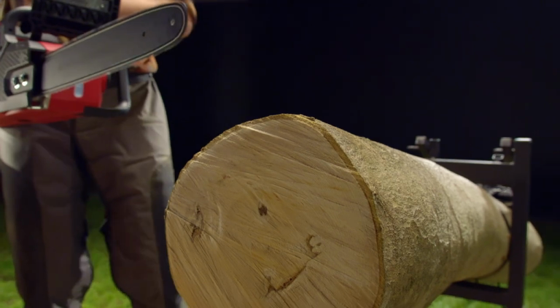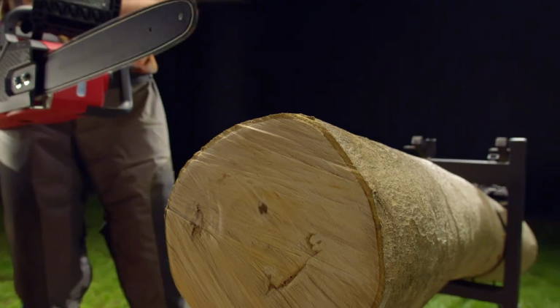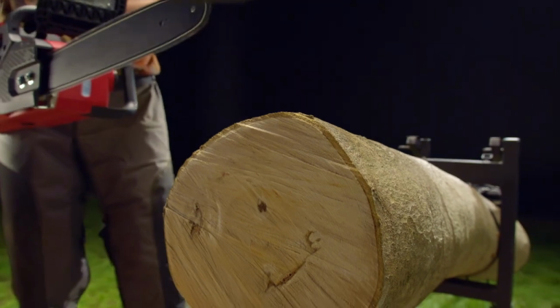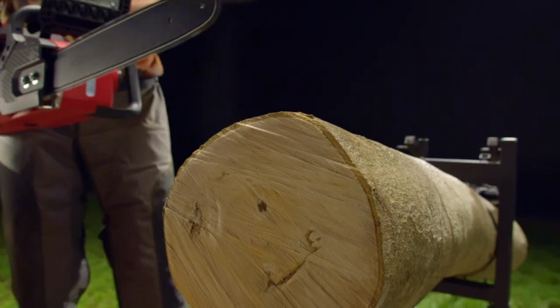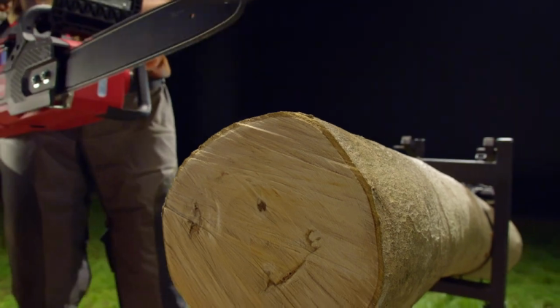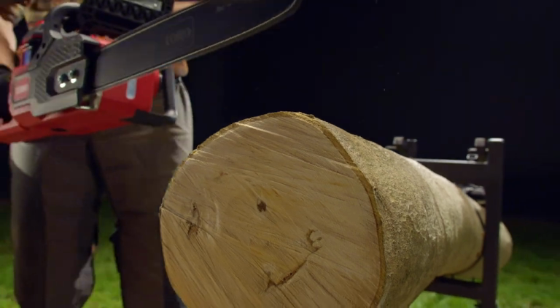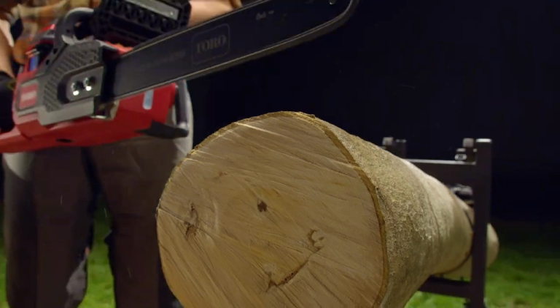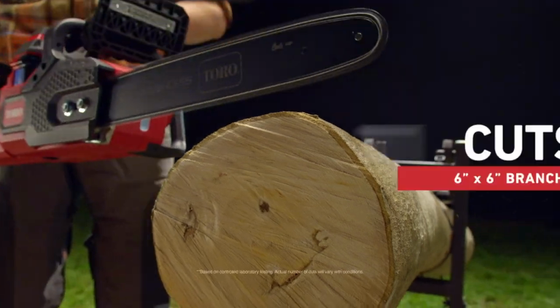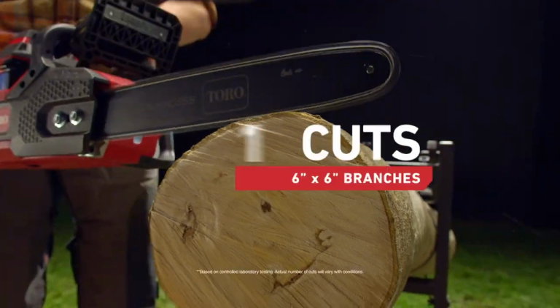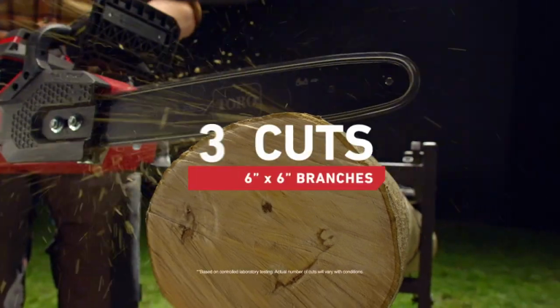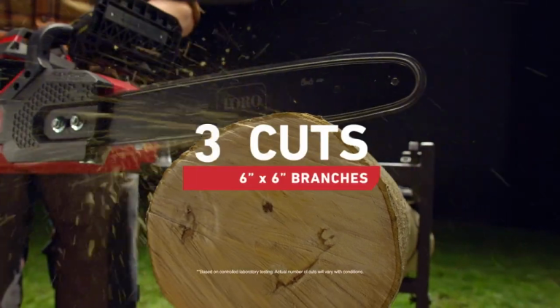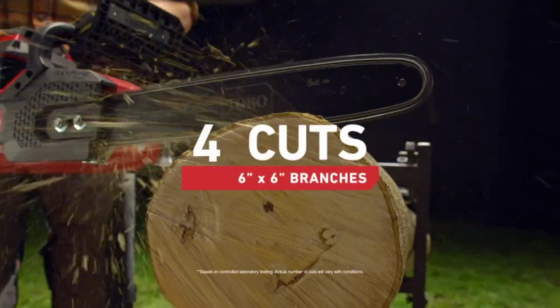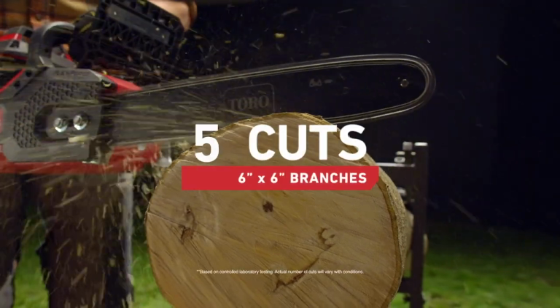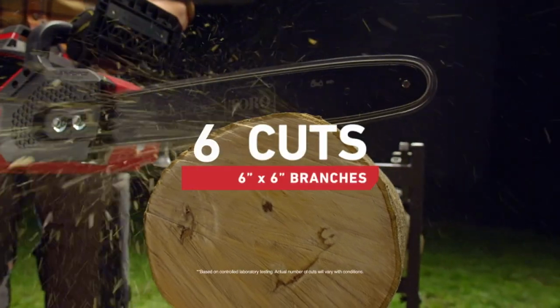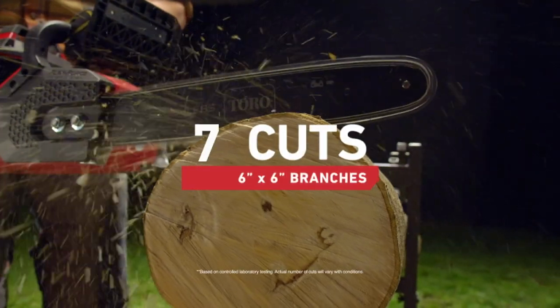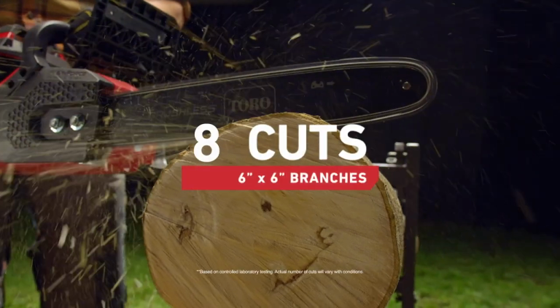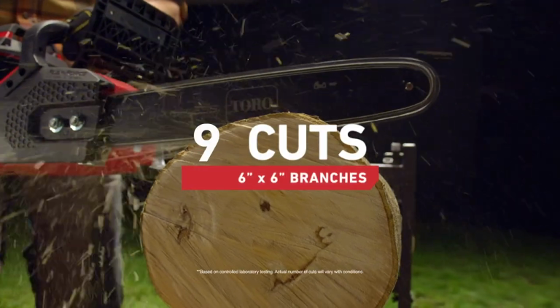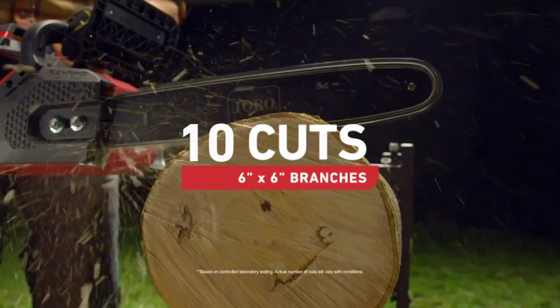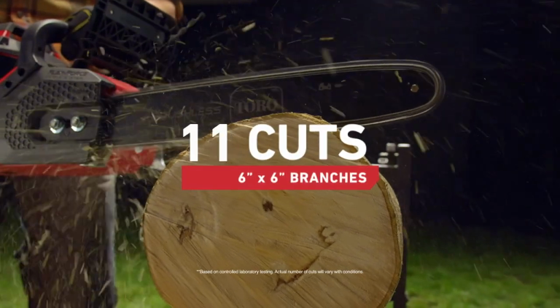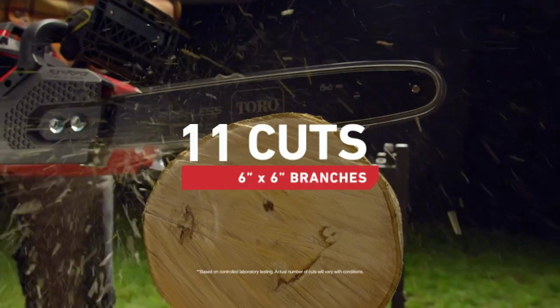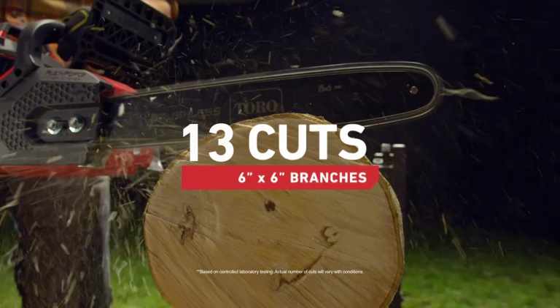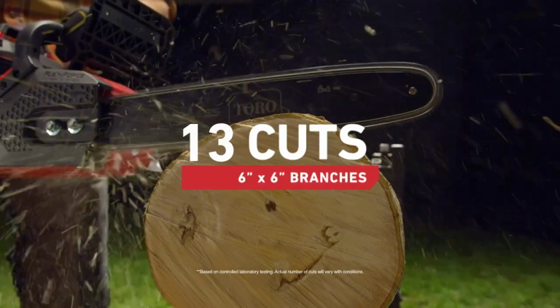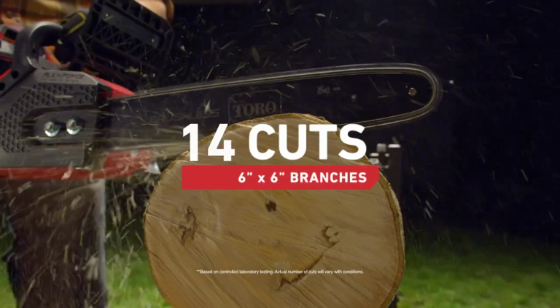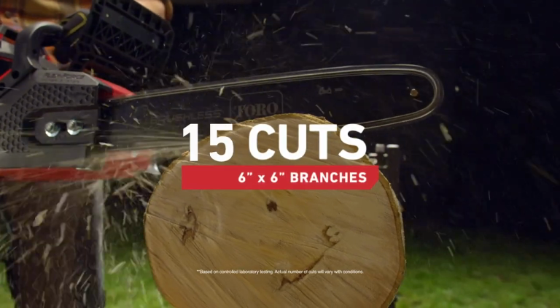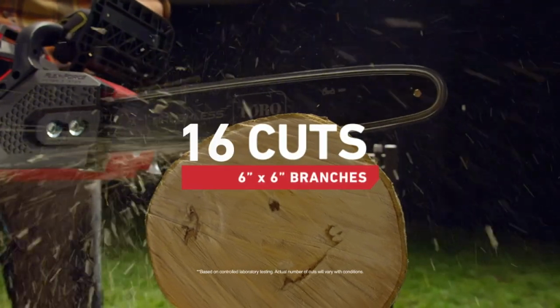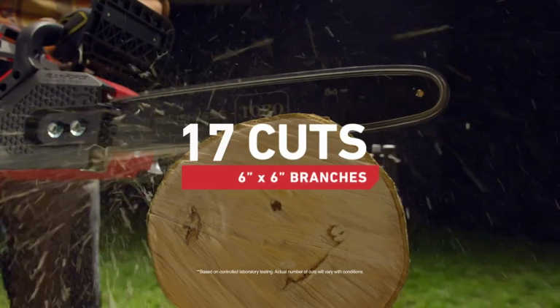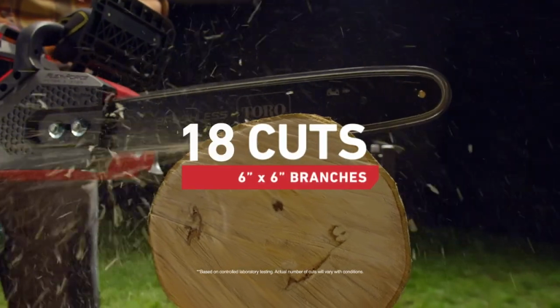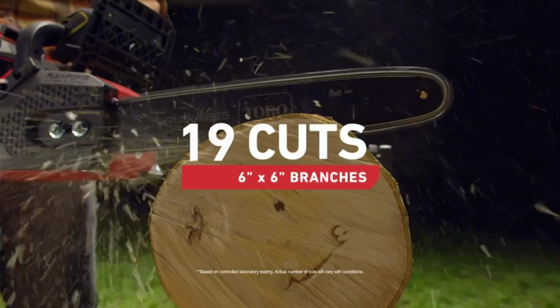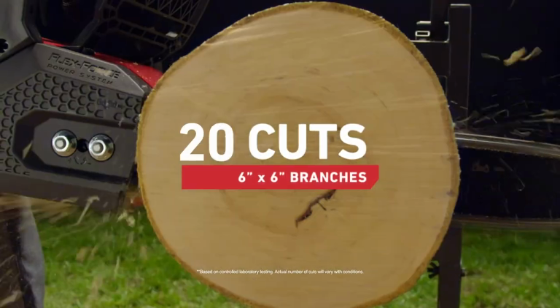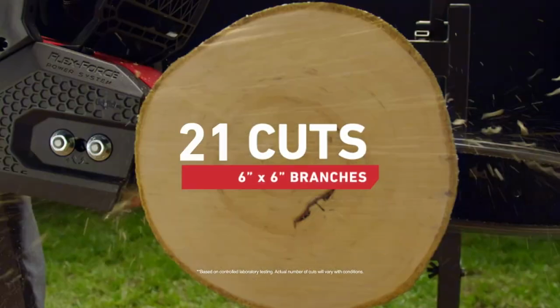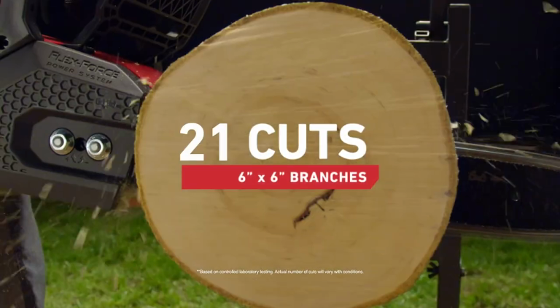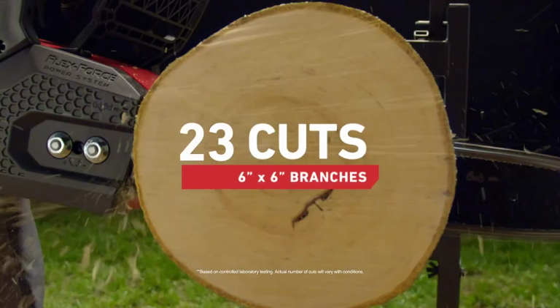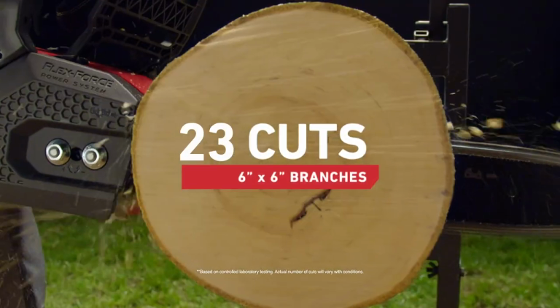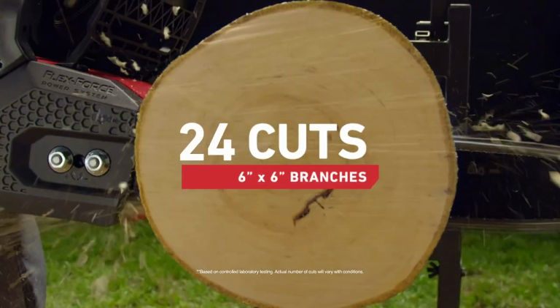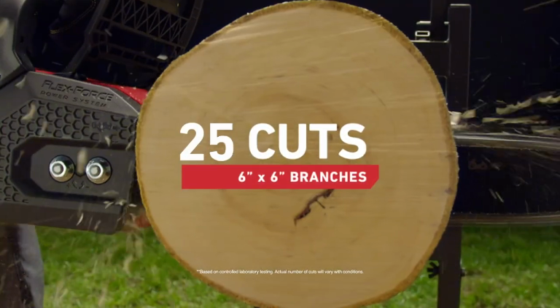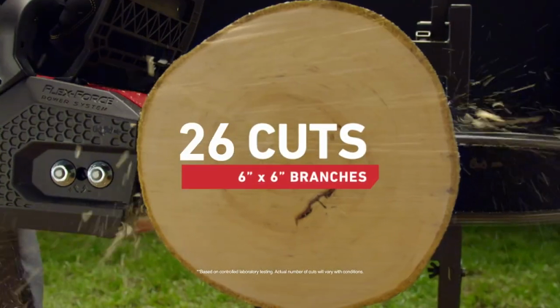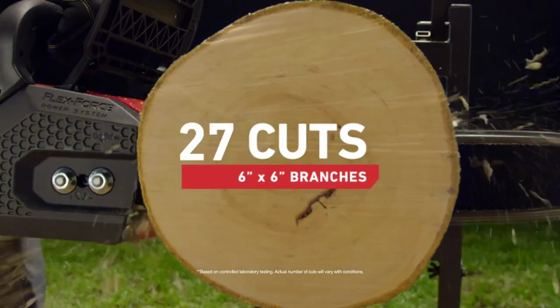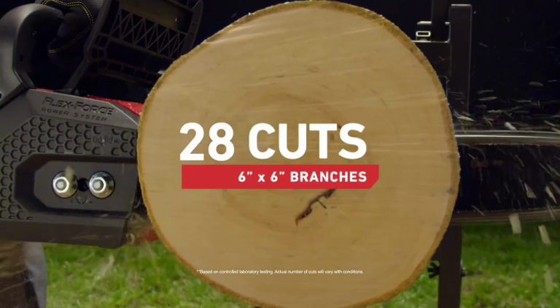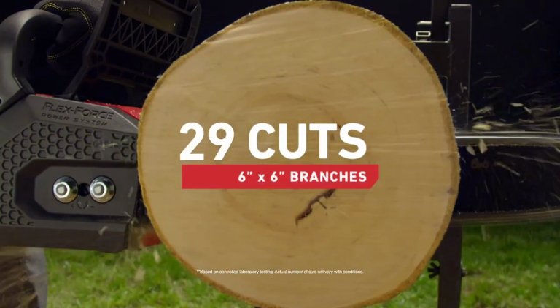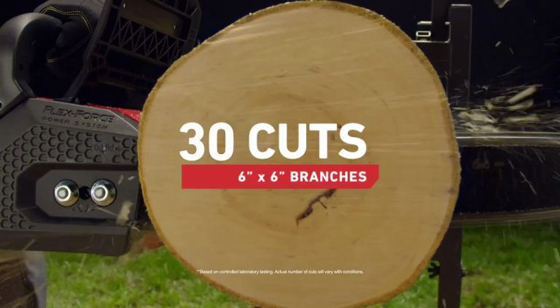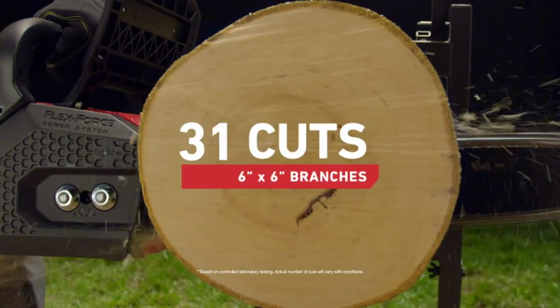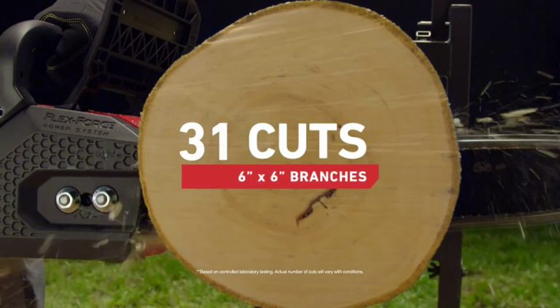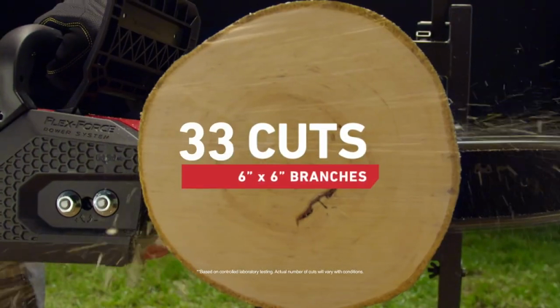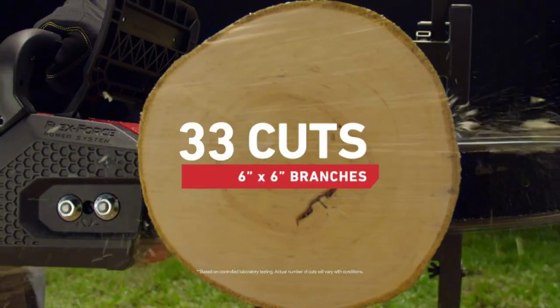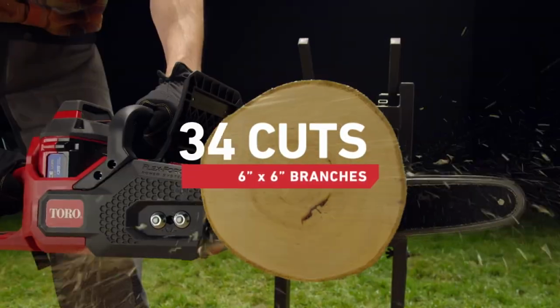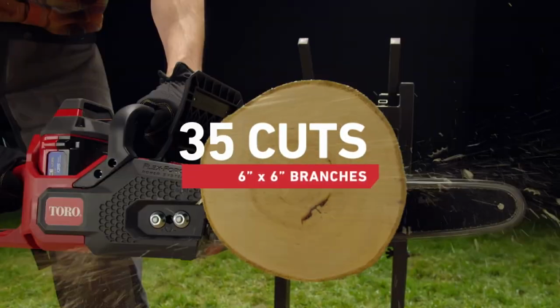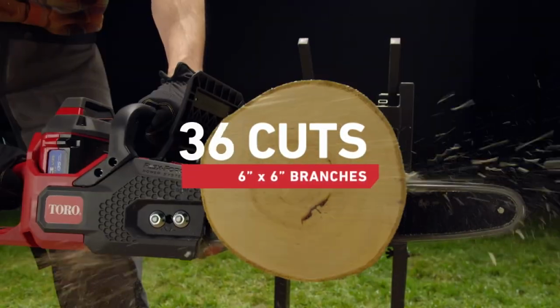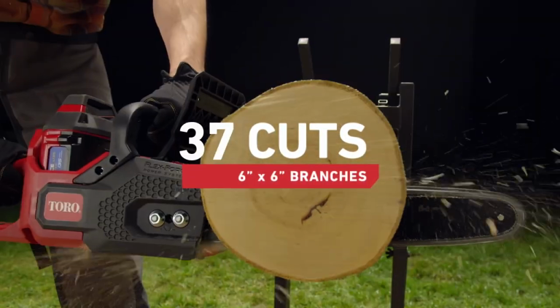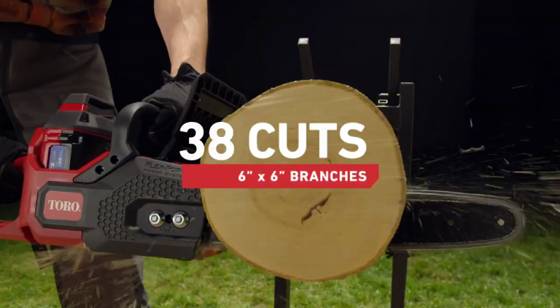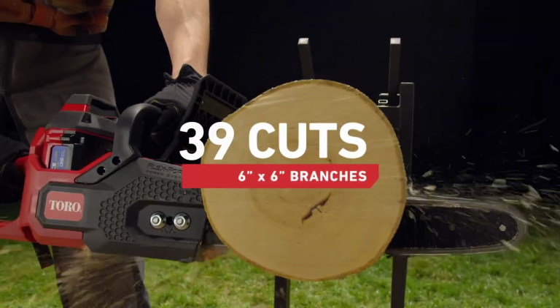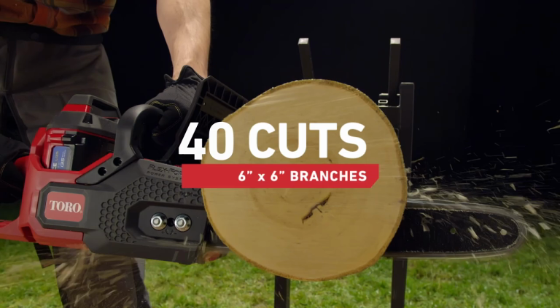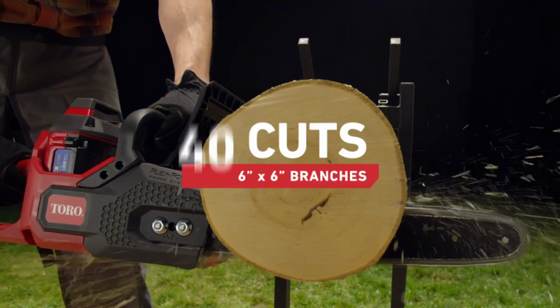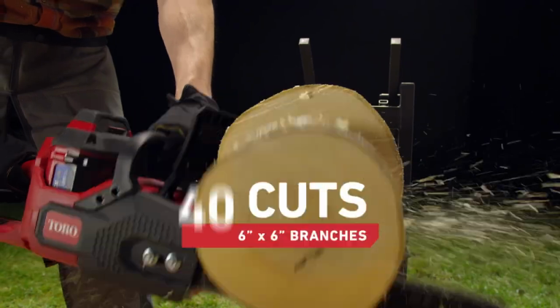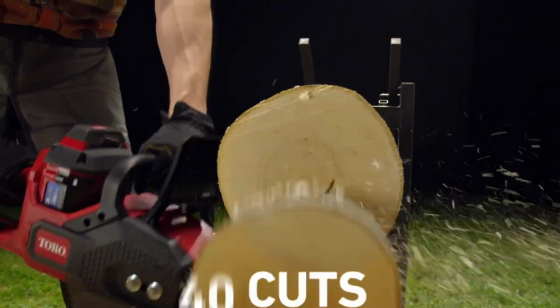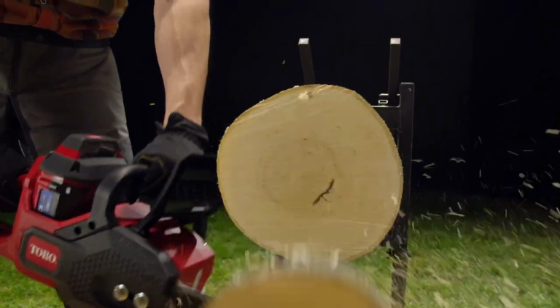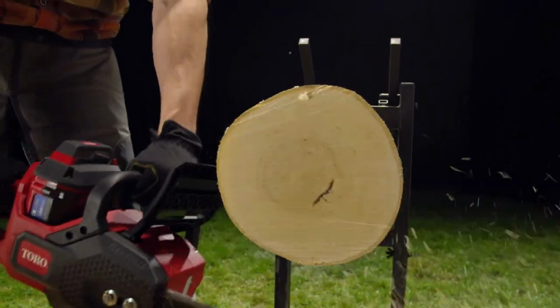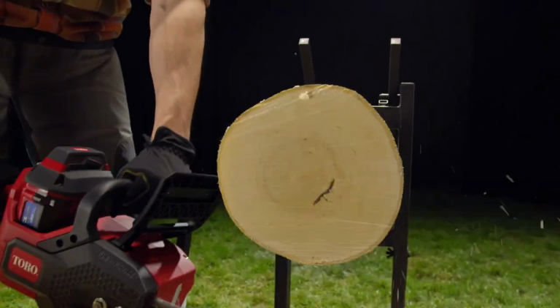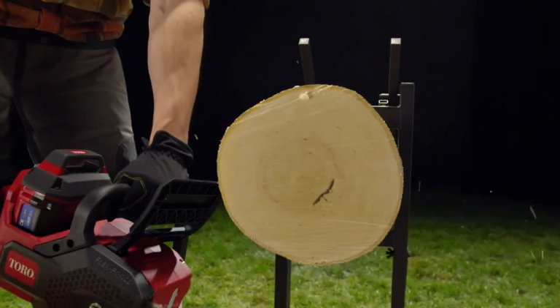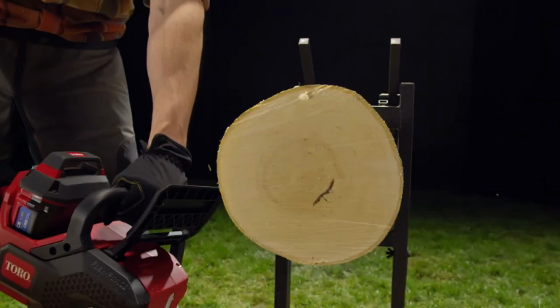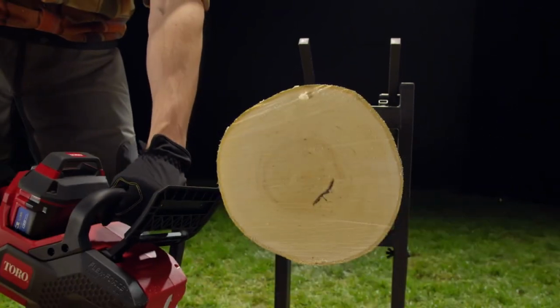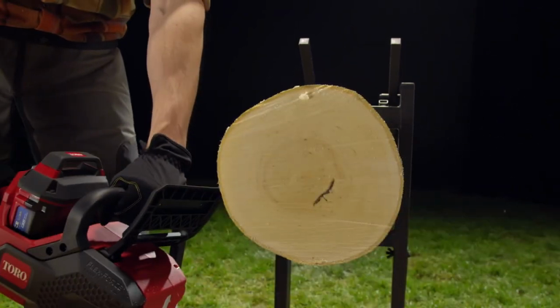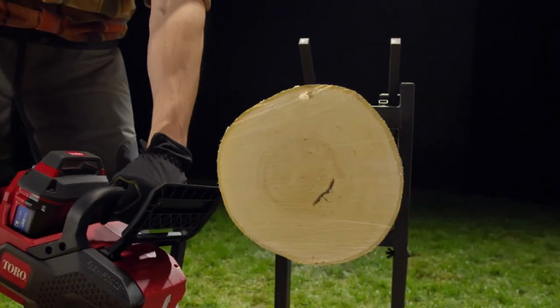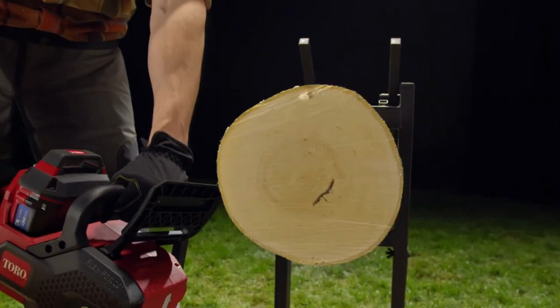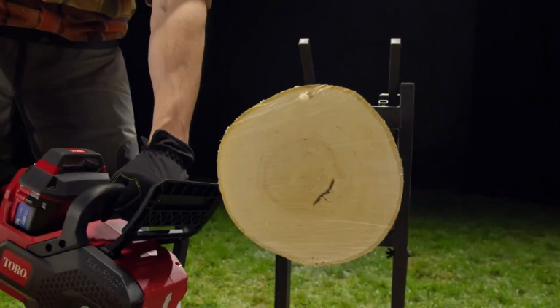You got up to 40 cuts through 6-inch by 6-inch branches on a single charge, so you can get the whole job done.